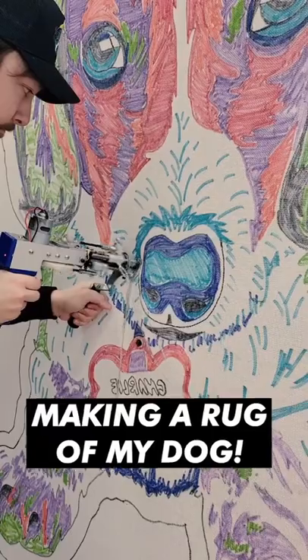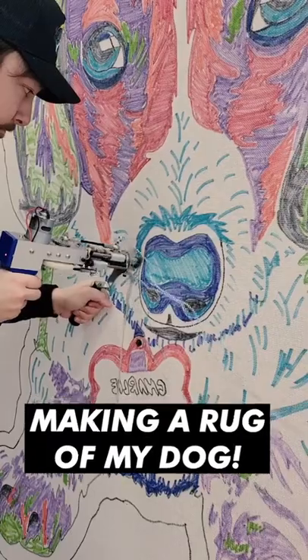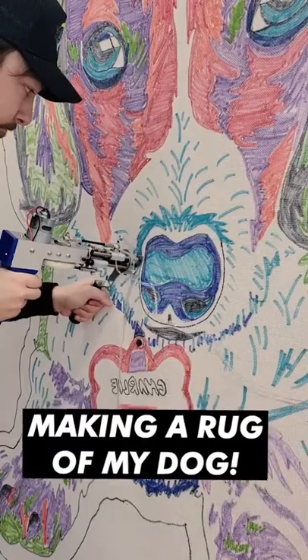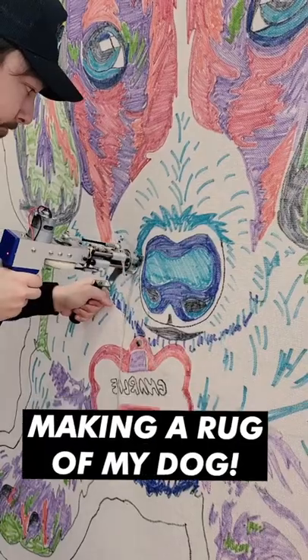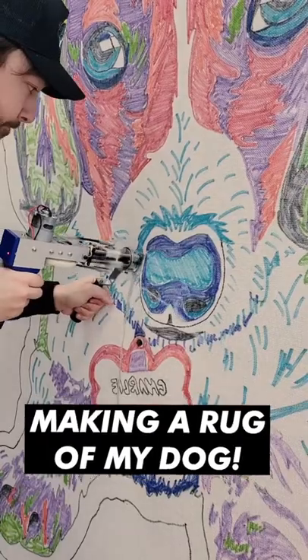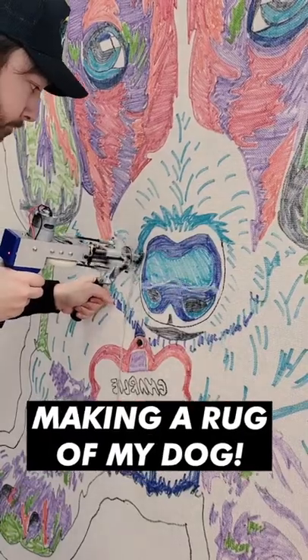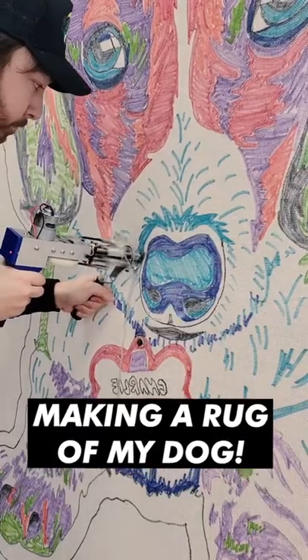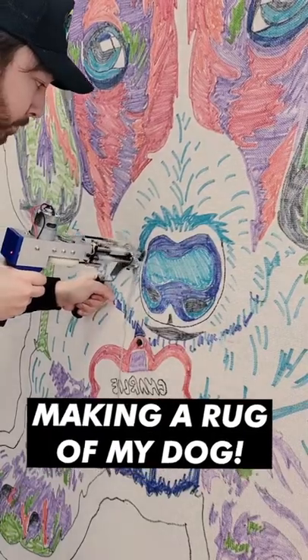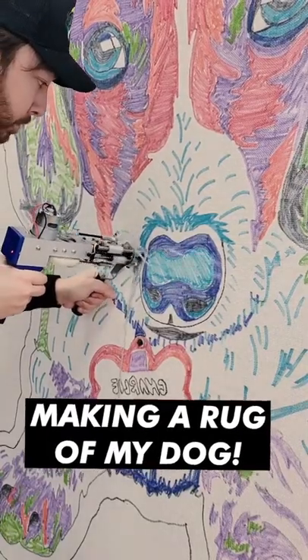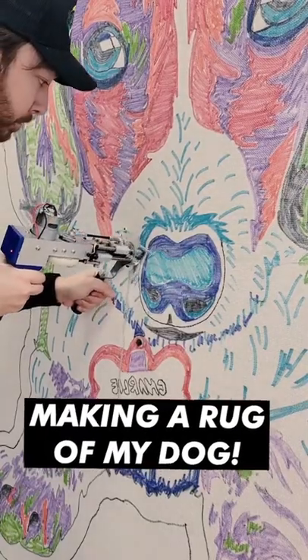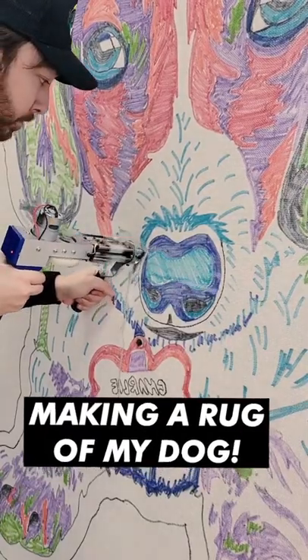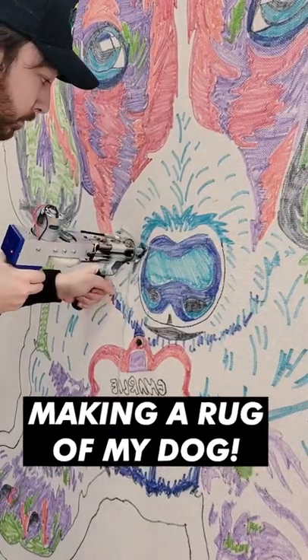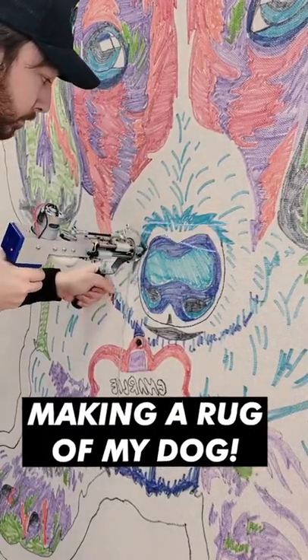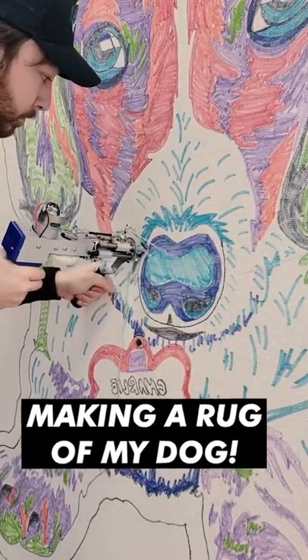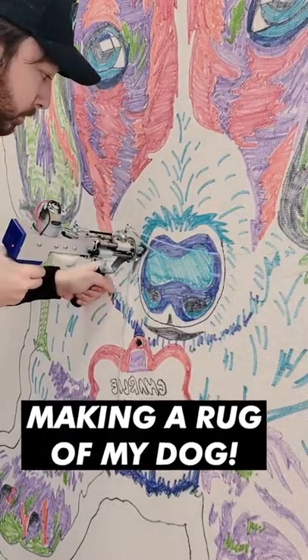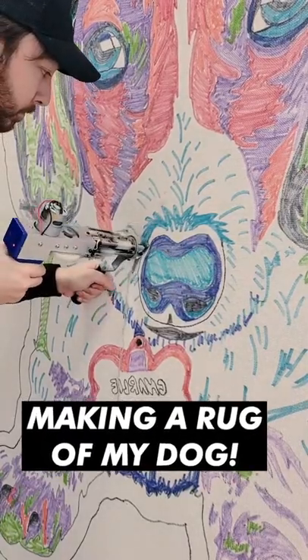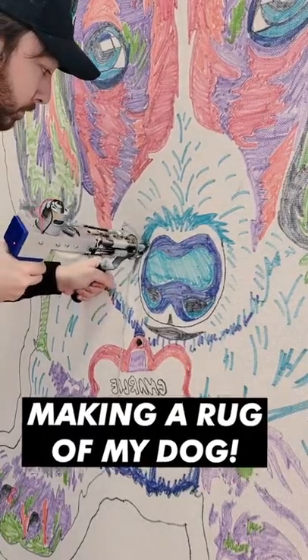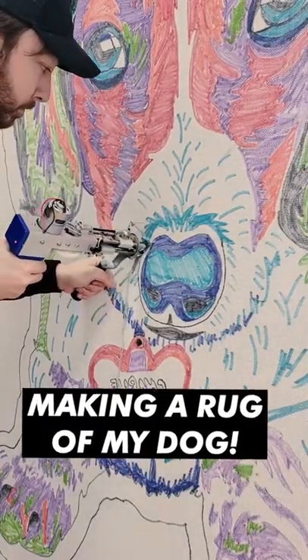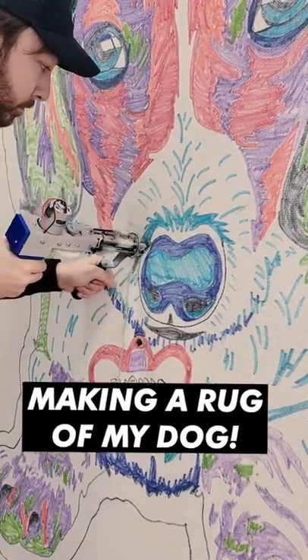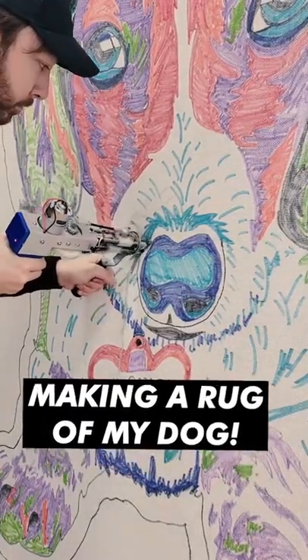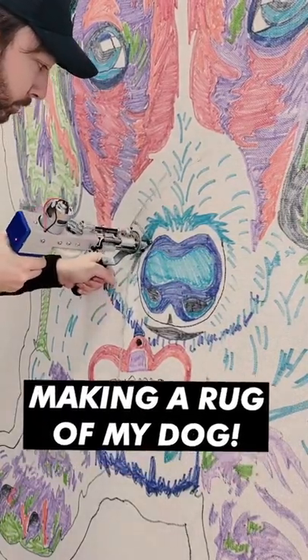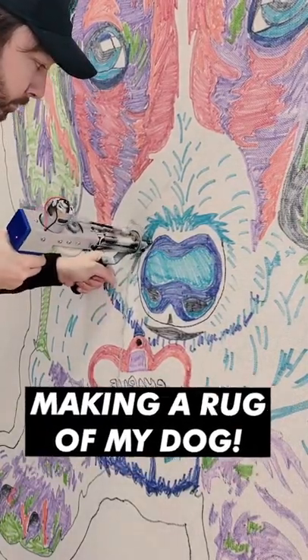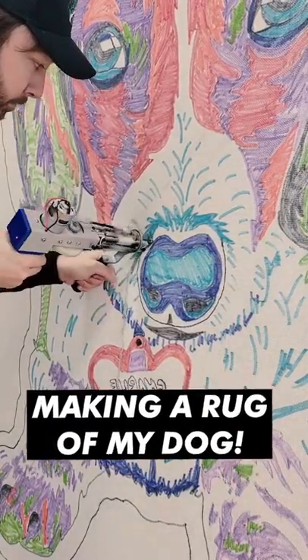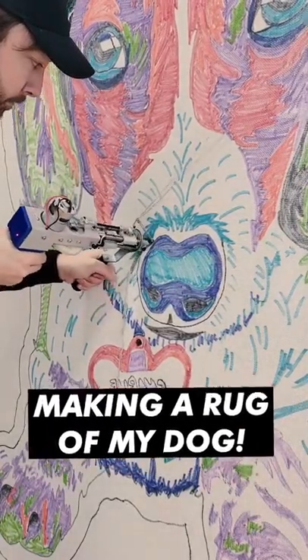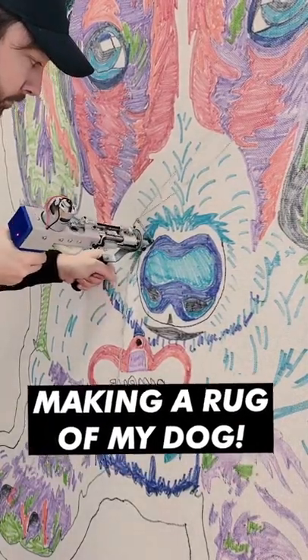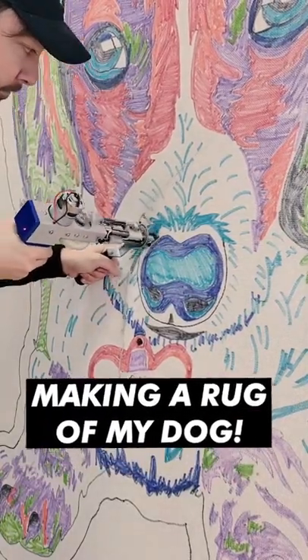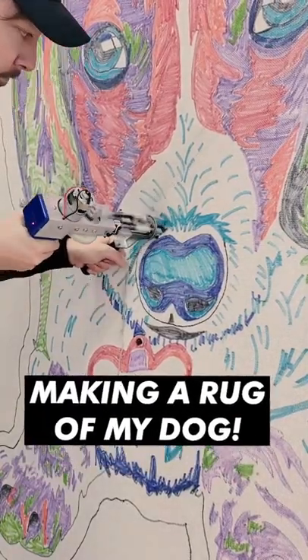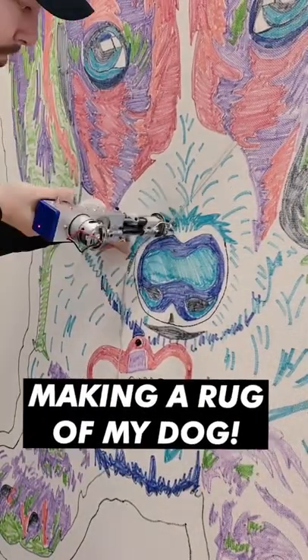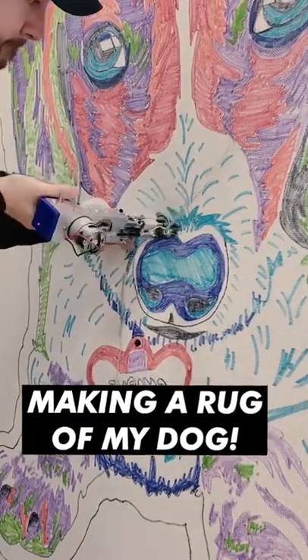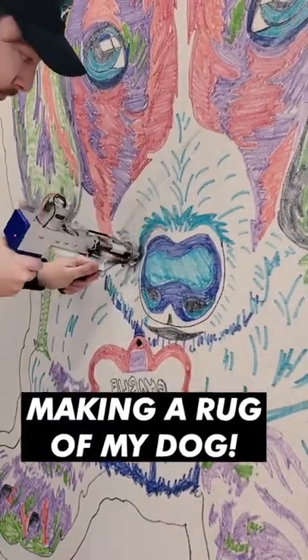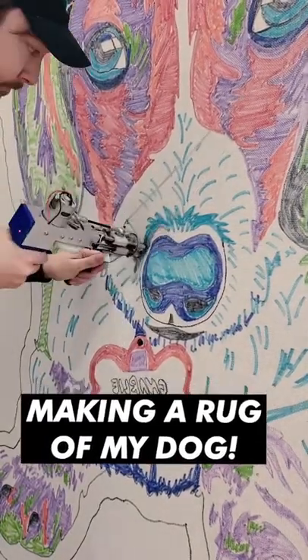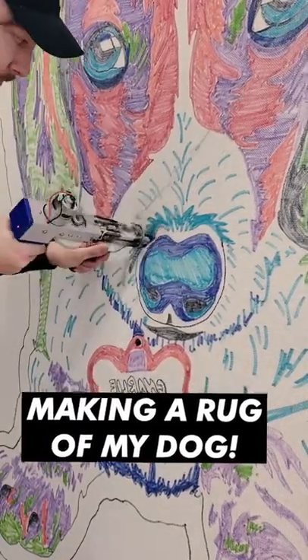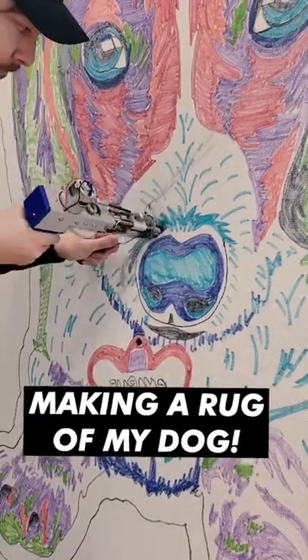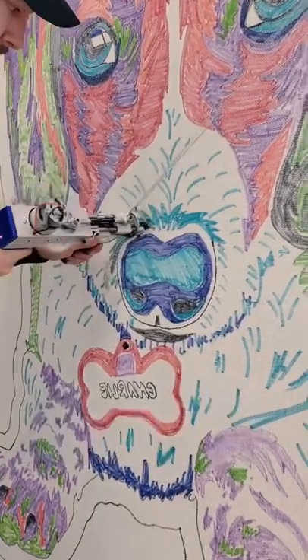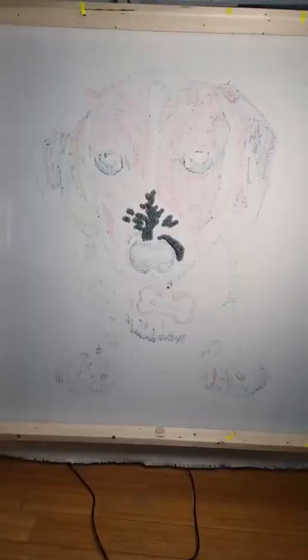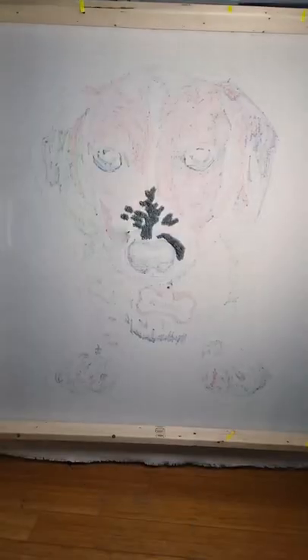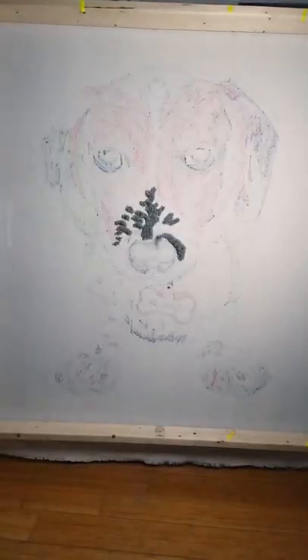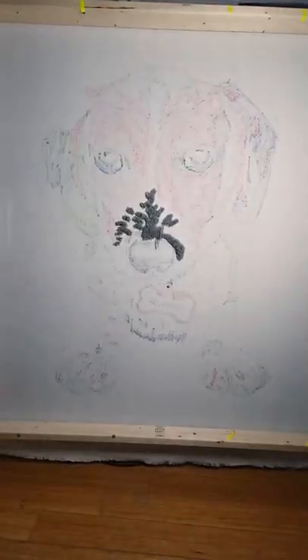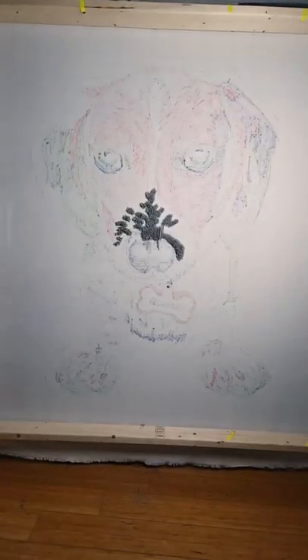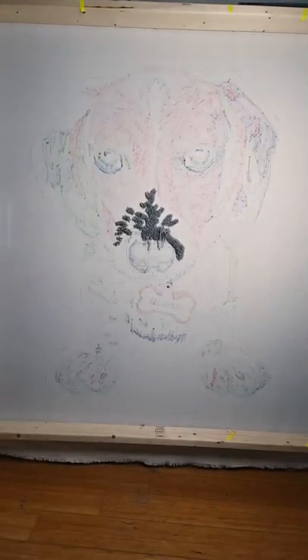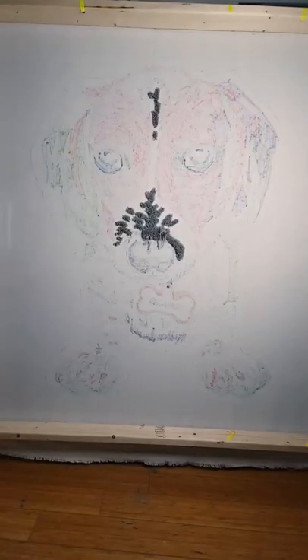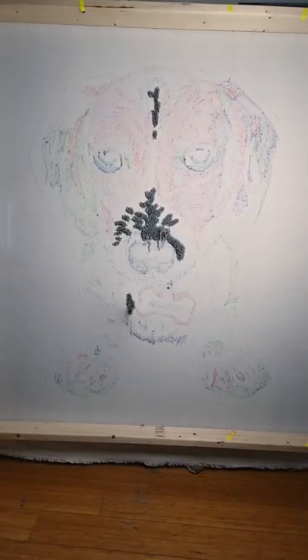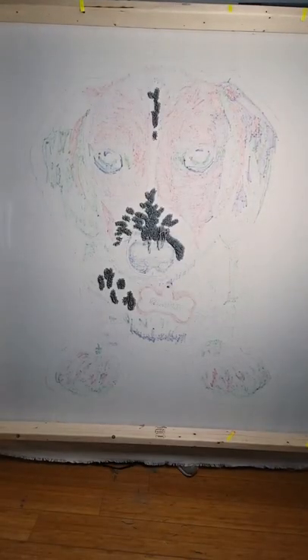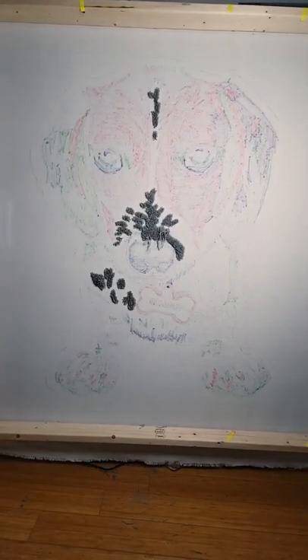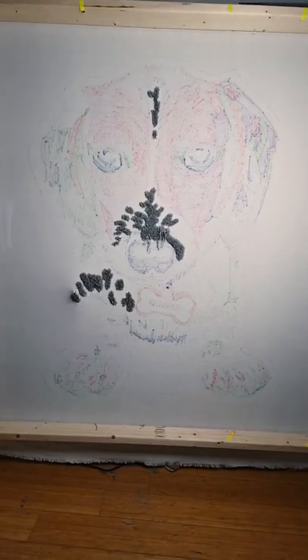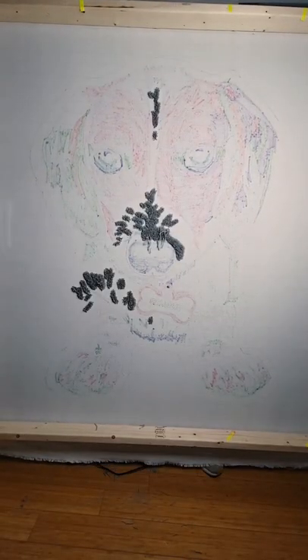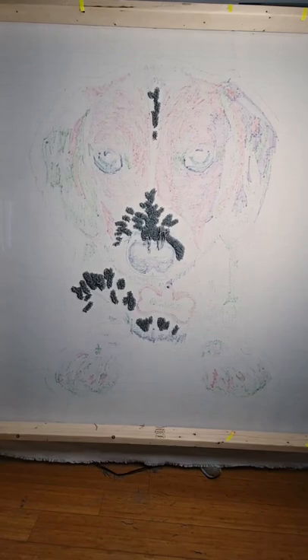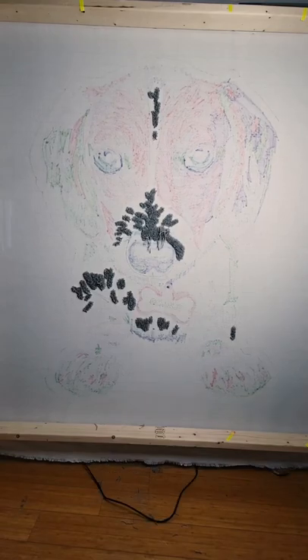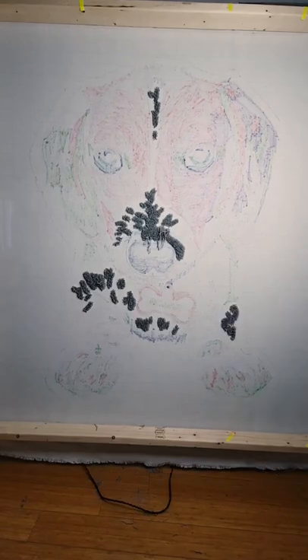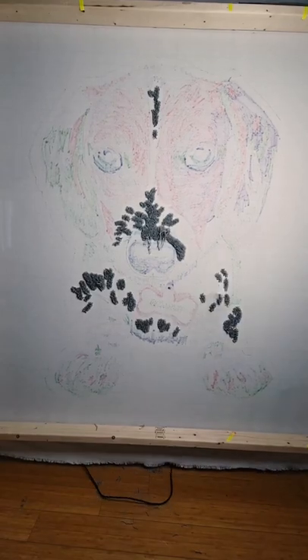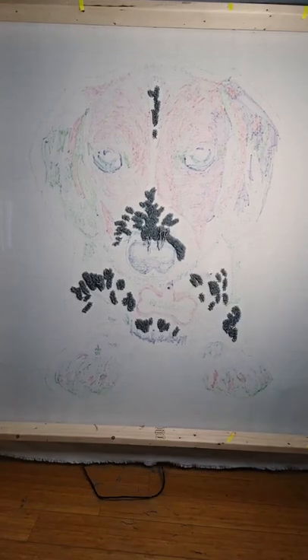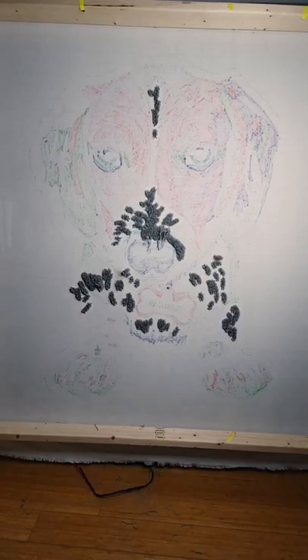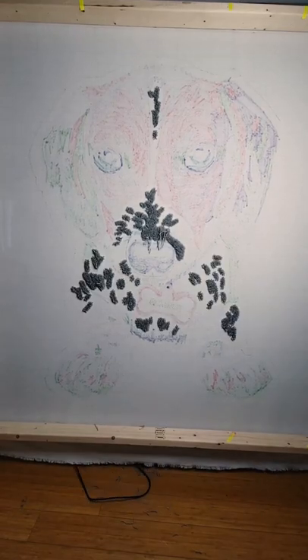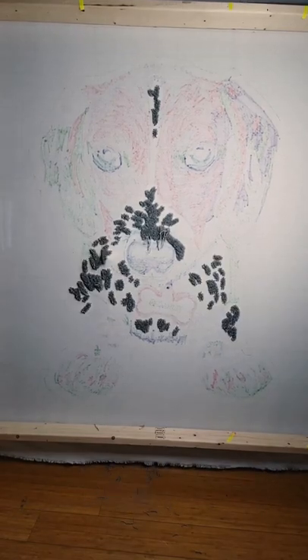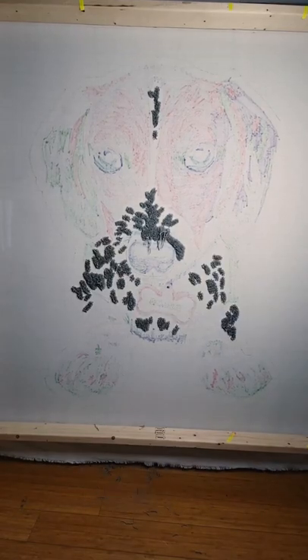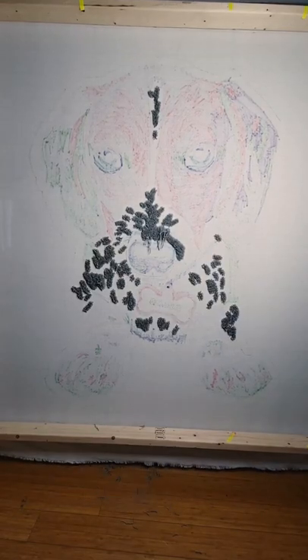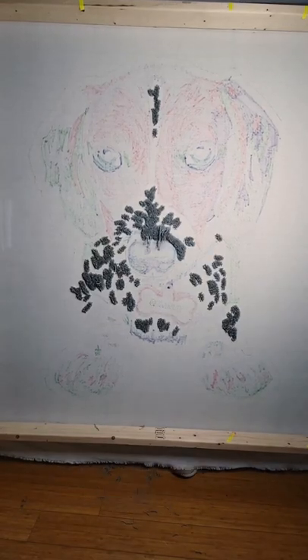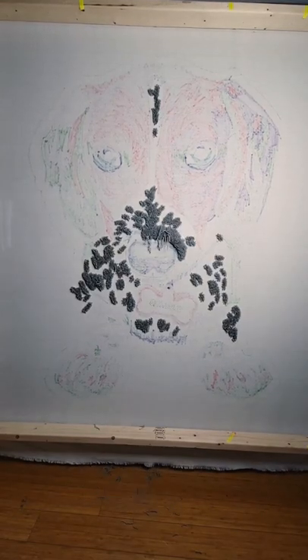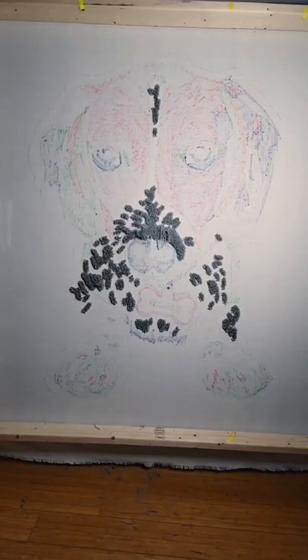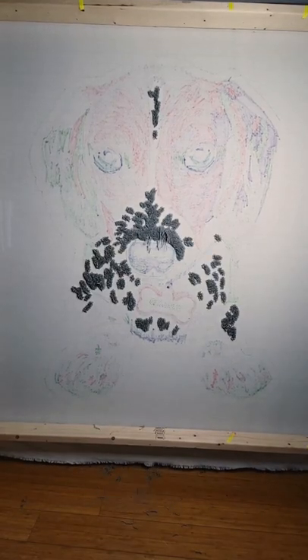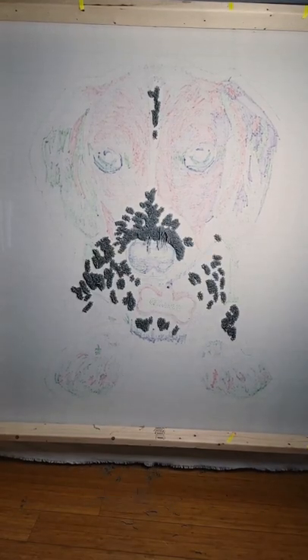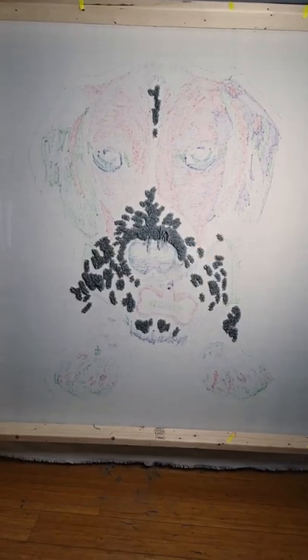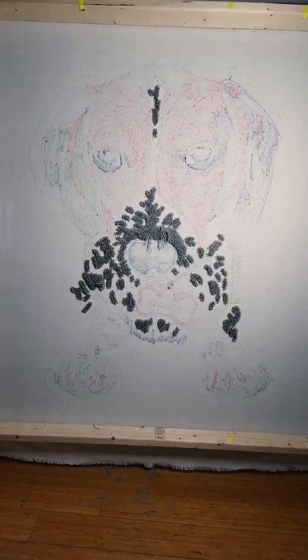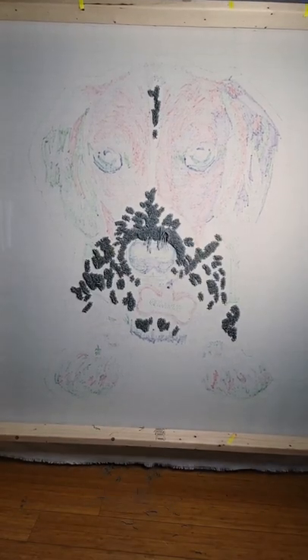Then it was time to start rug tufting. For this piece, I'm gonna work from the inside out. So we went in with the light gray first and did all the highlighted colors in his fur and also his nose.